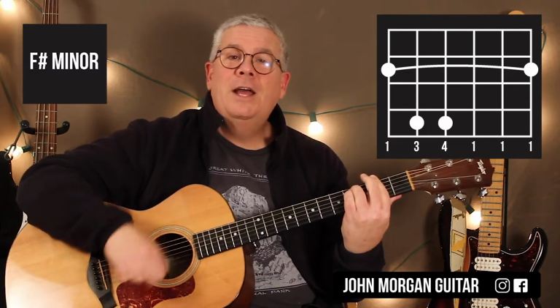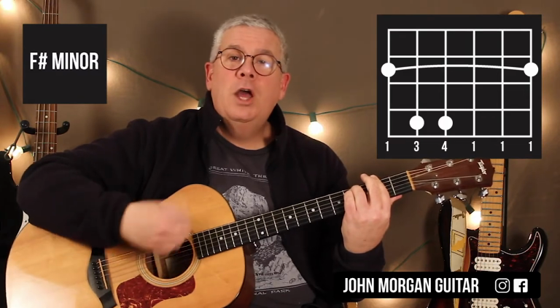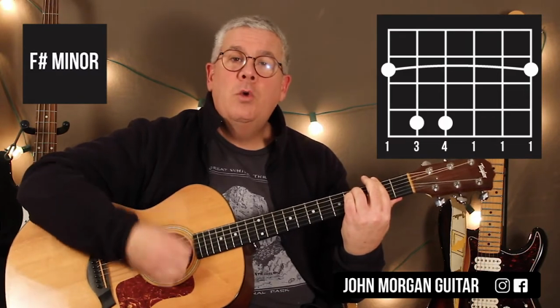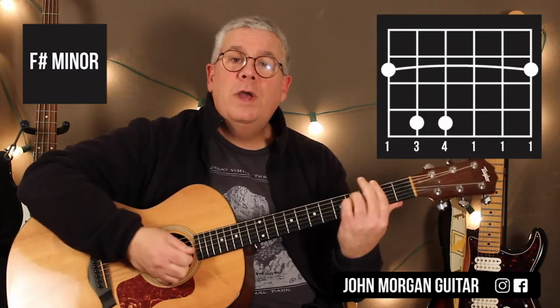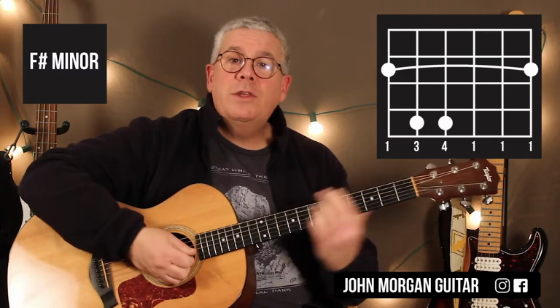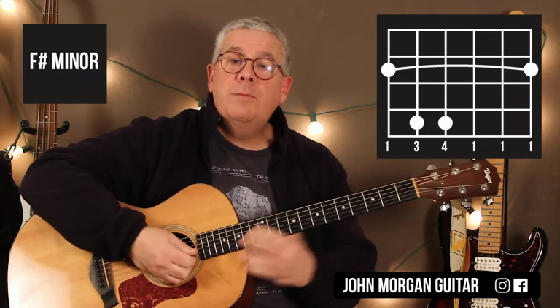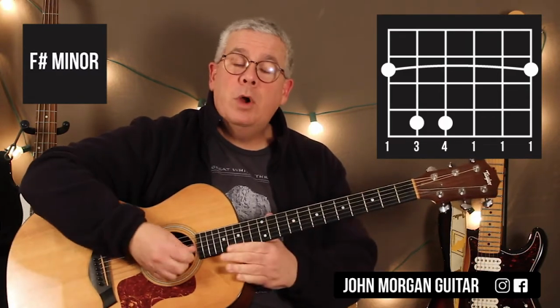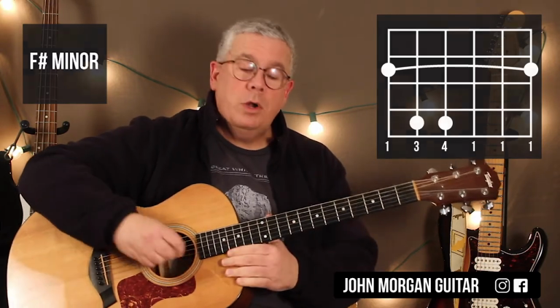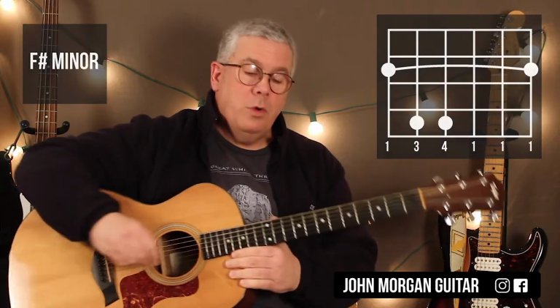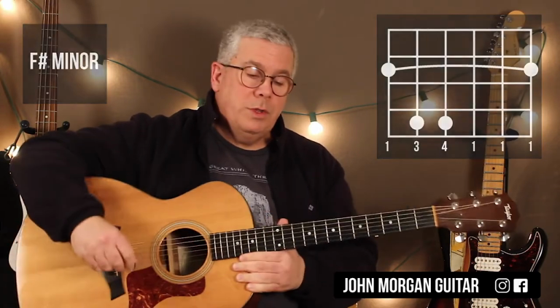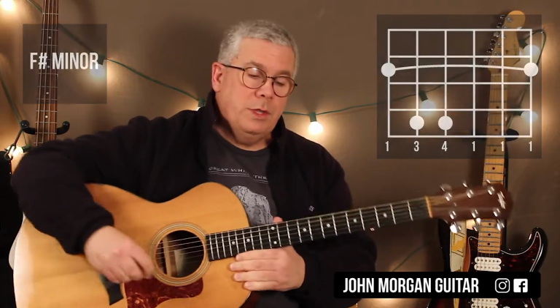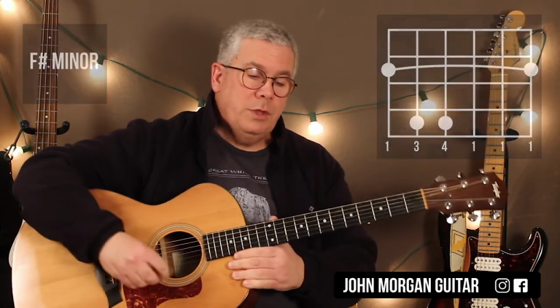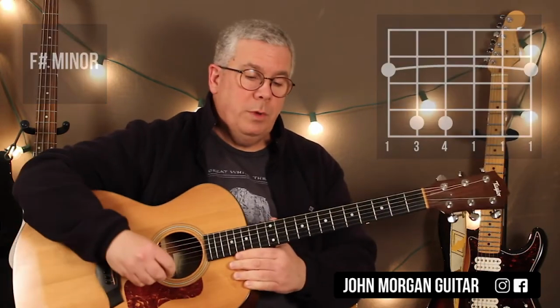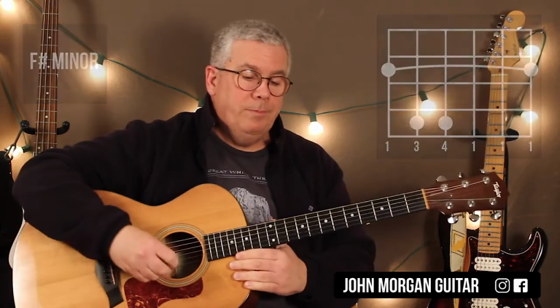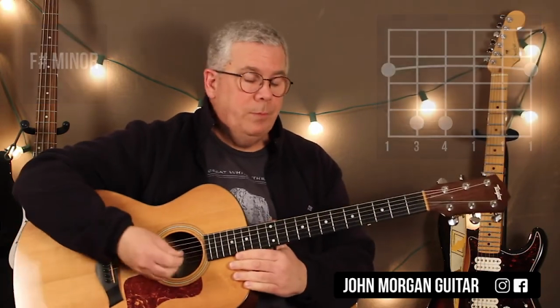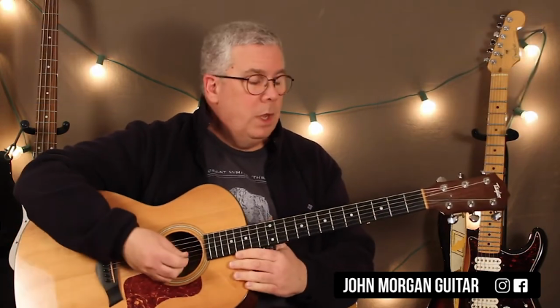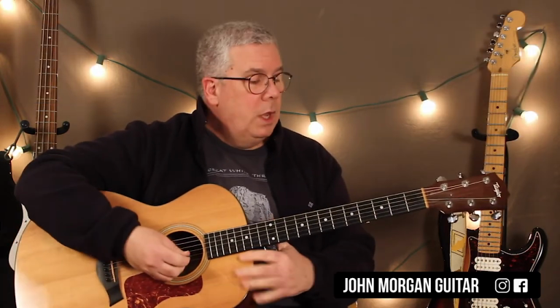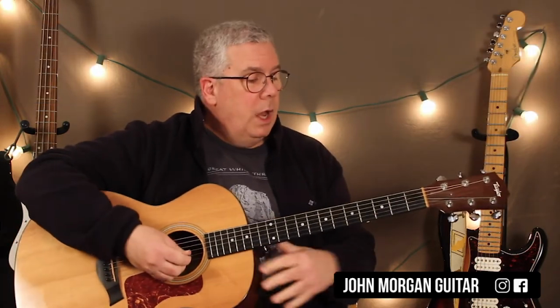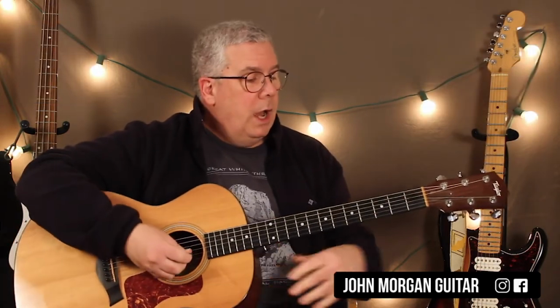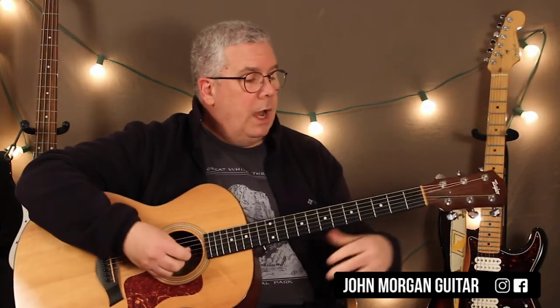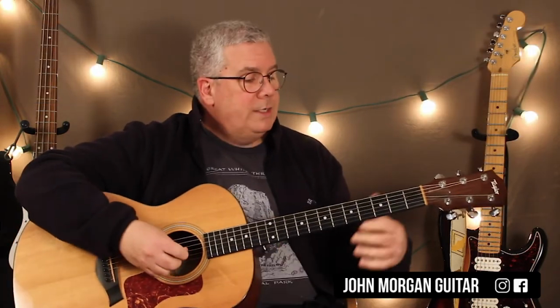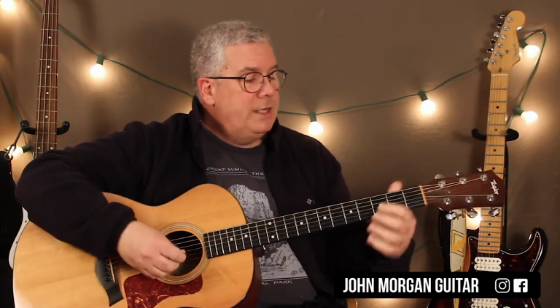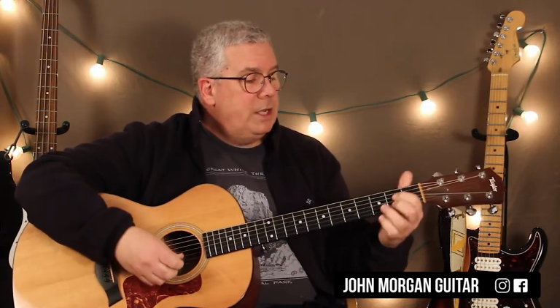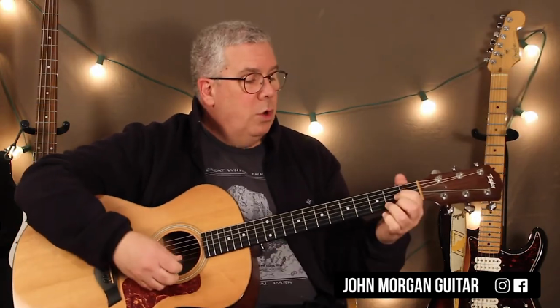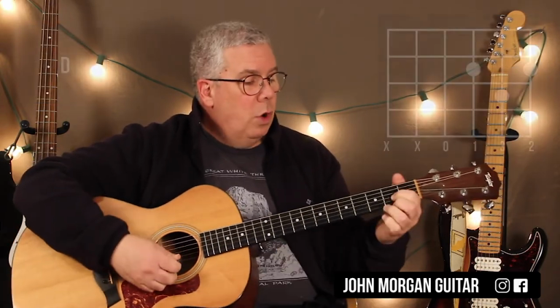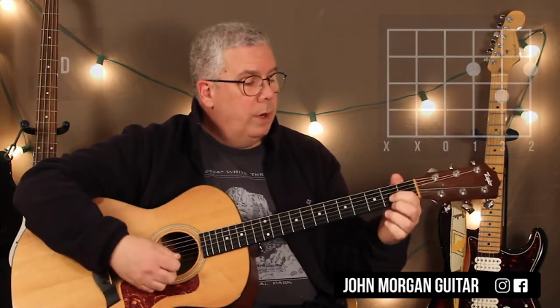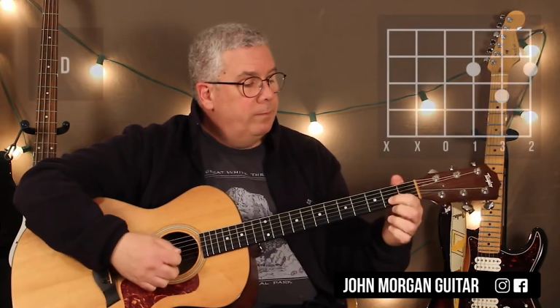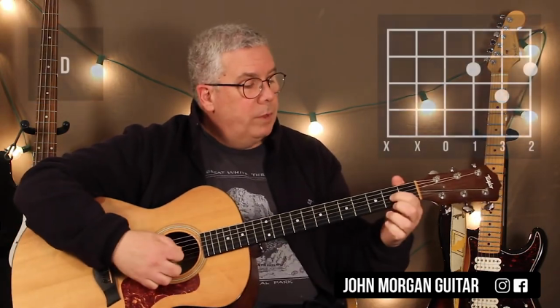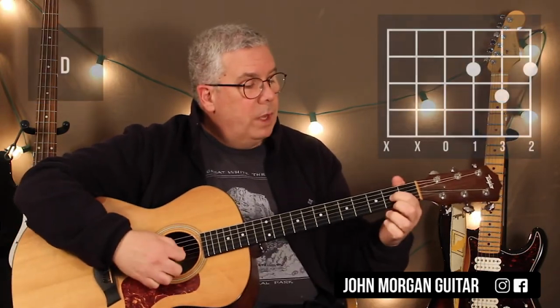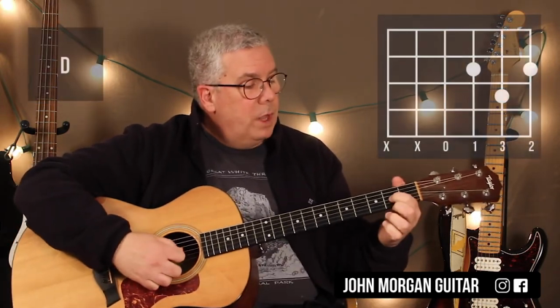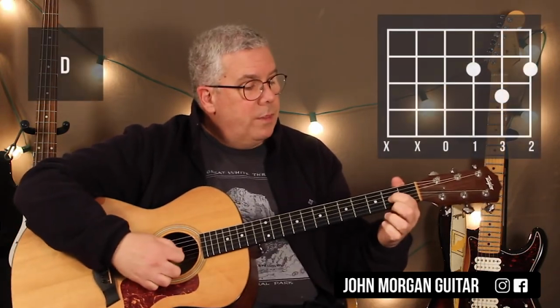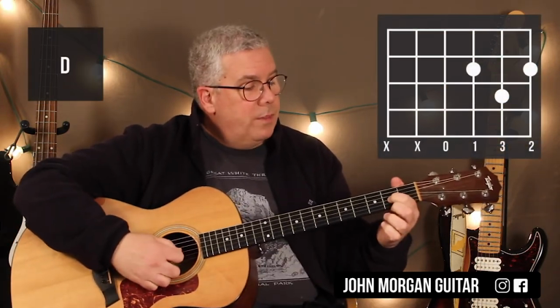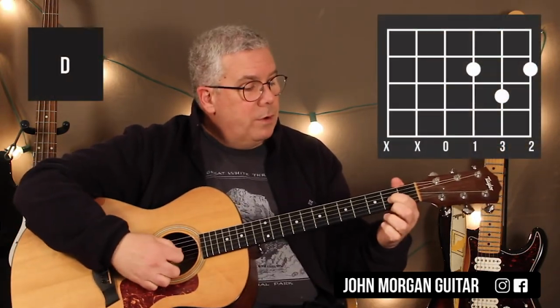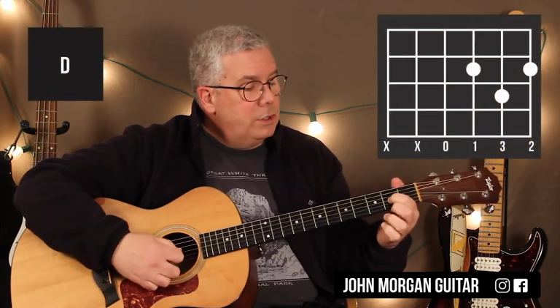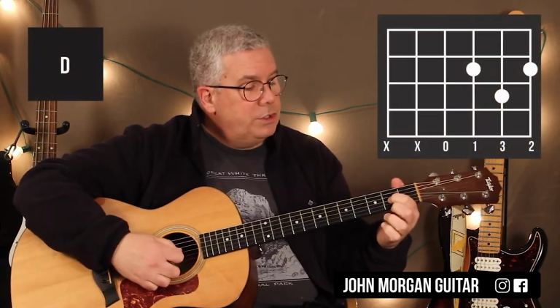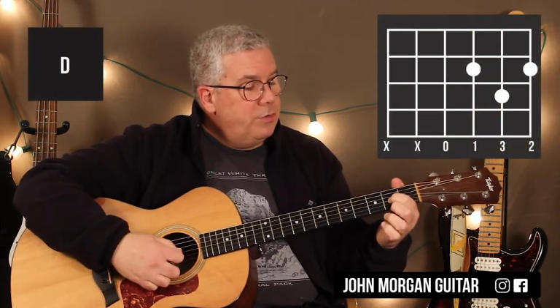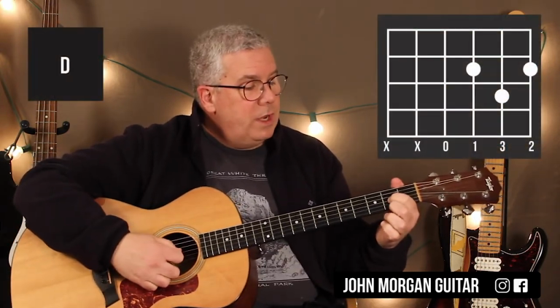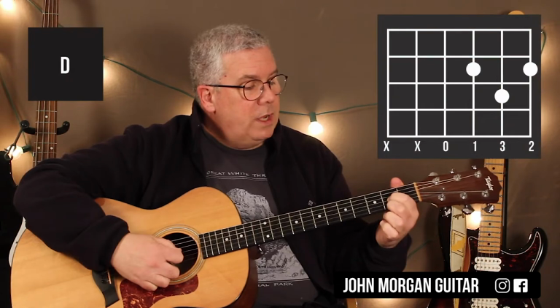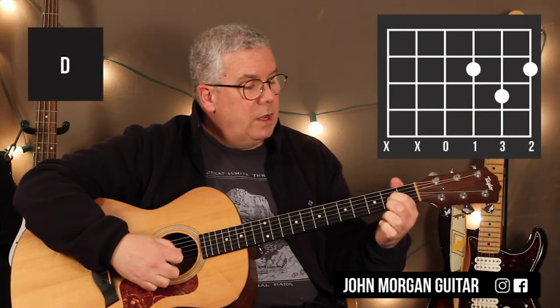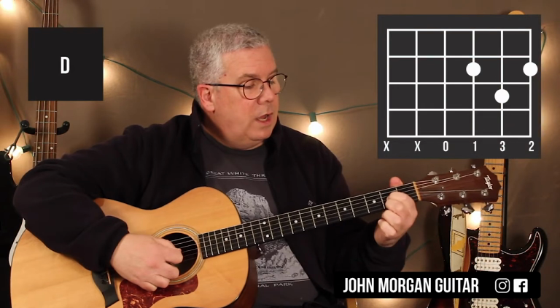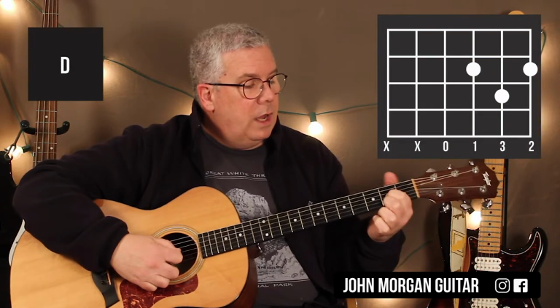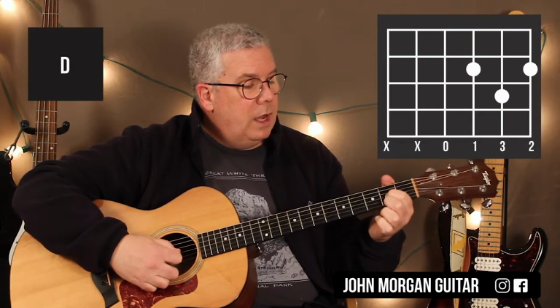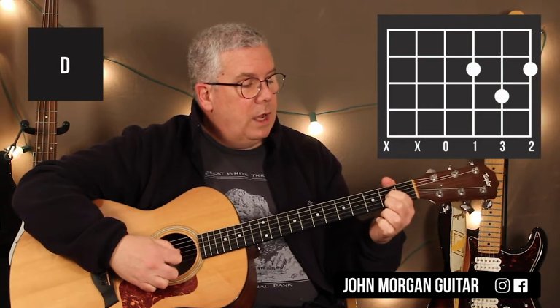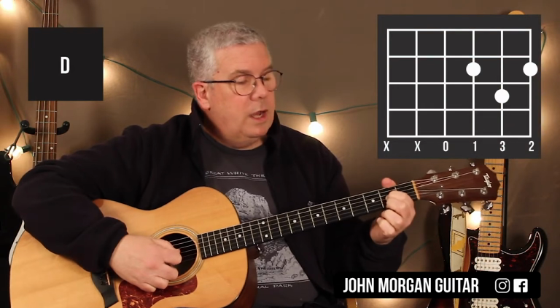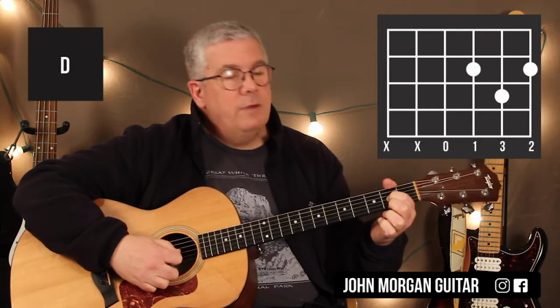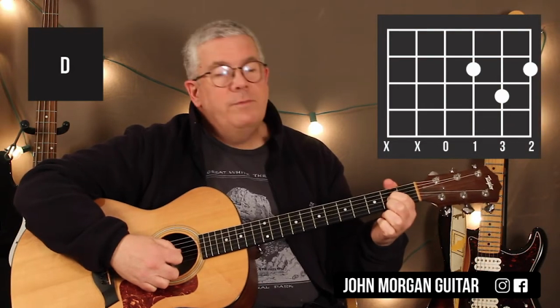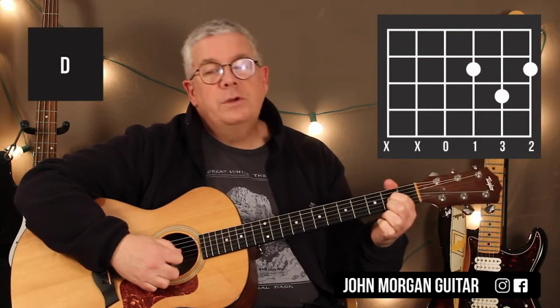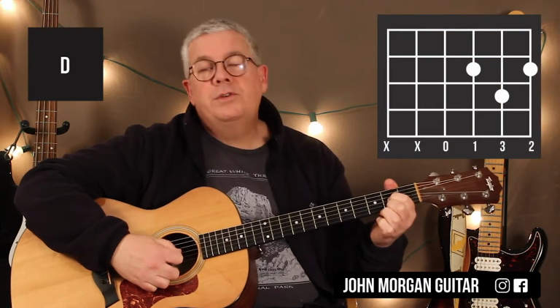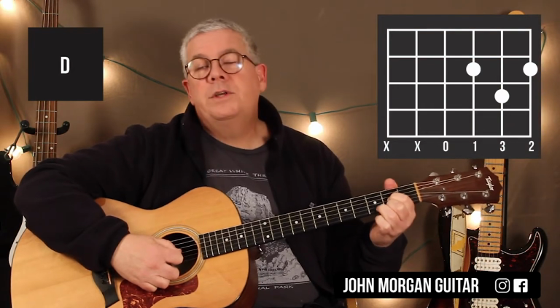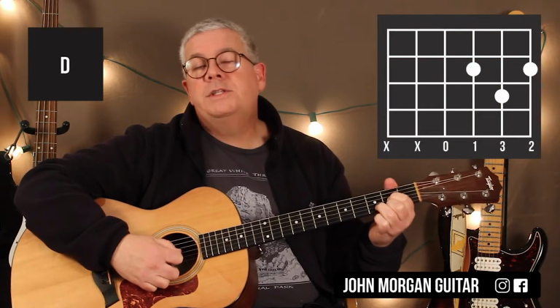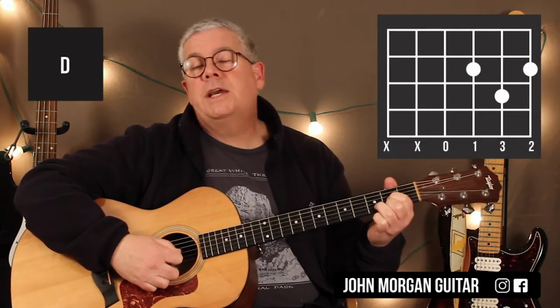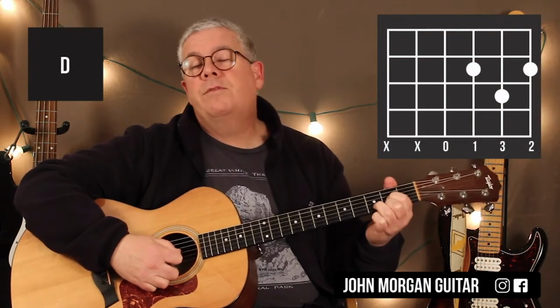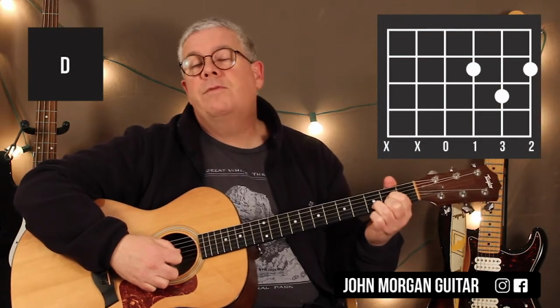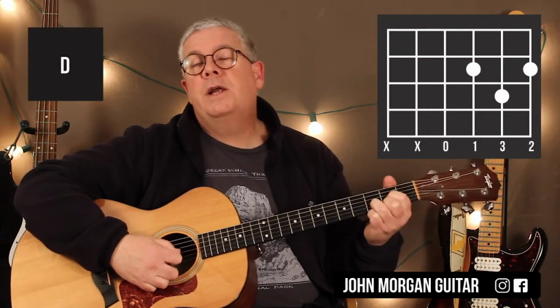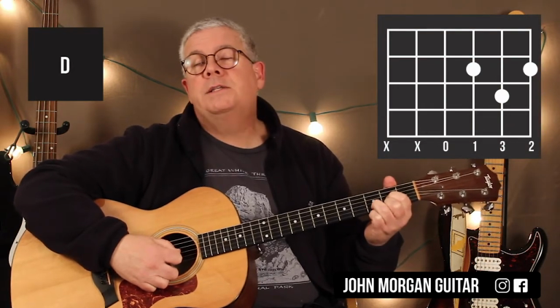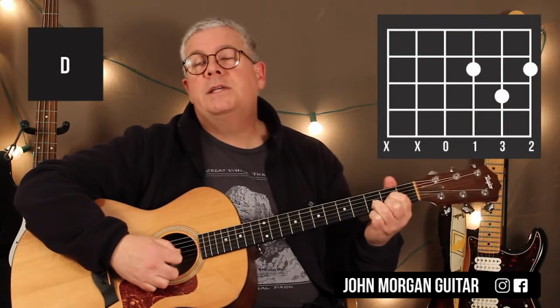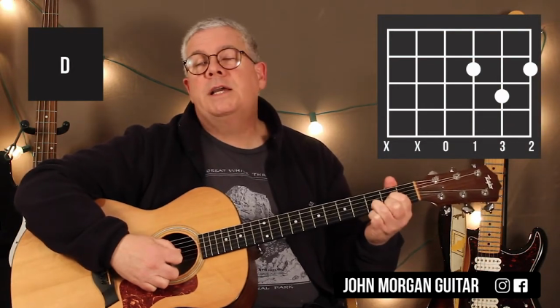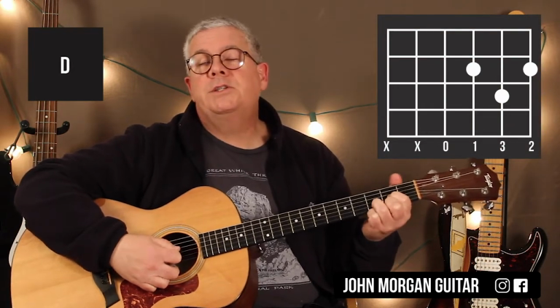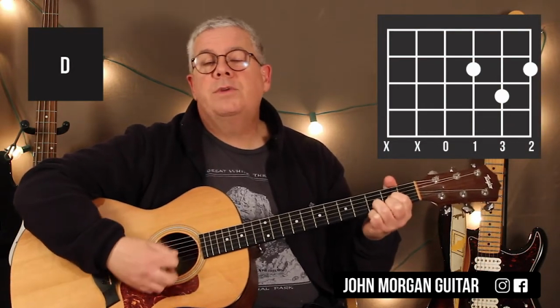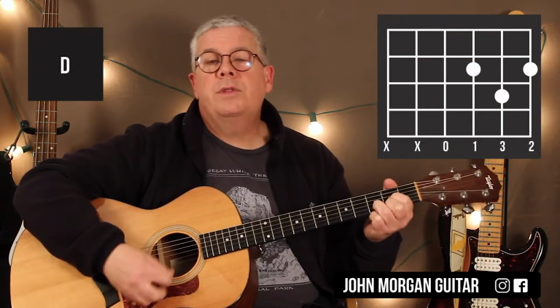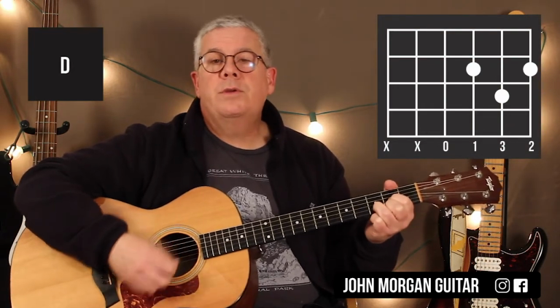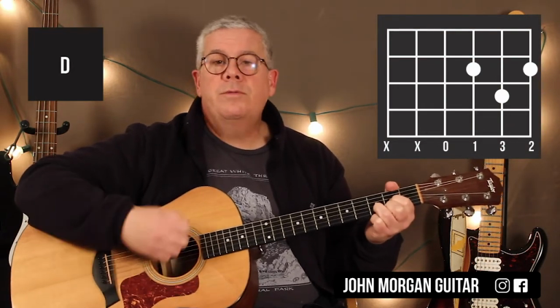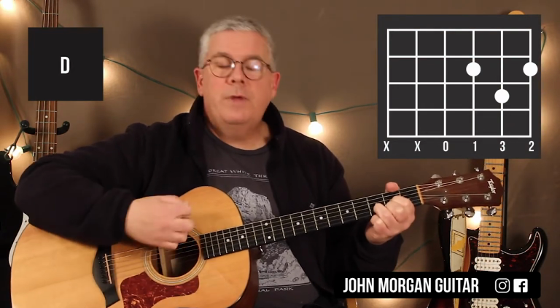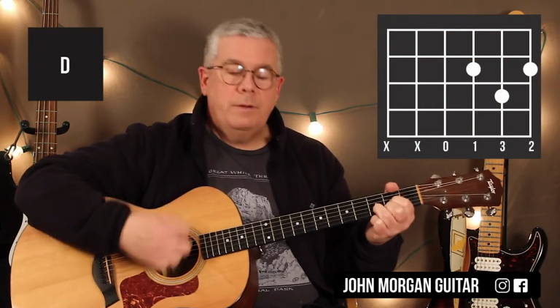Got some bar chords in this one. D chord: third string open, first string second fret, second string third fret.